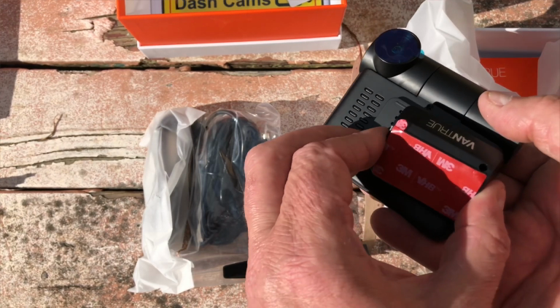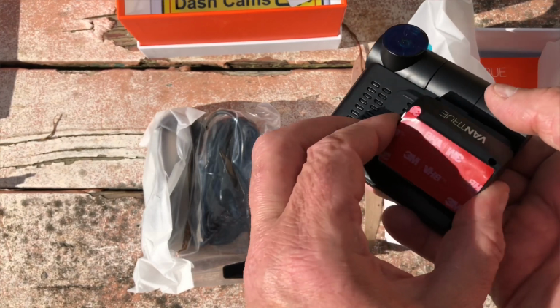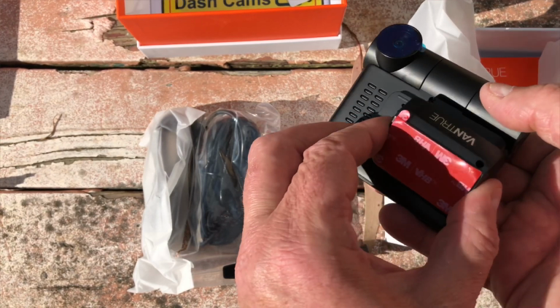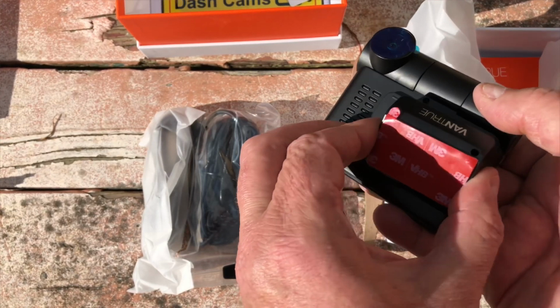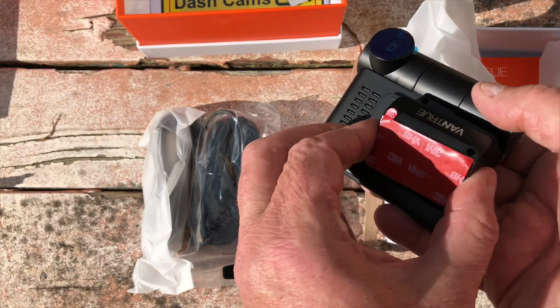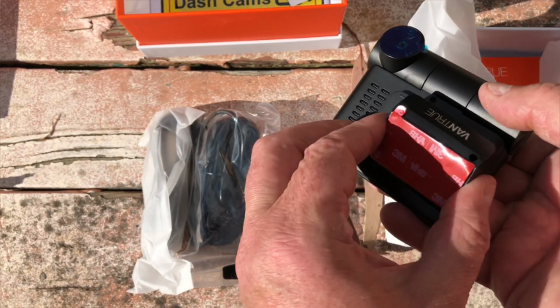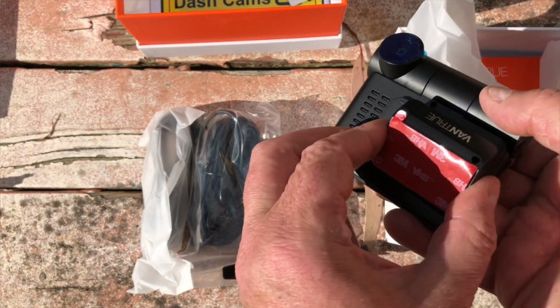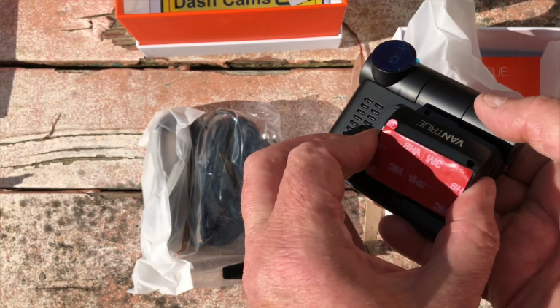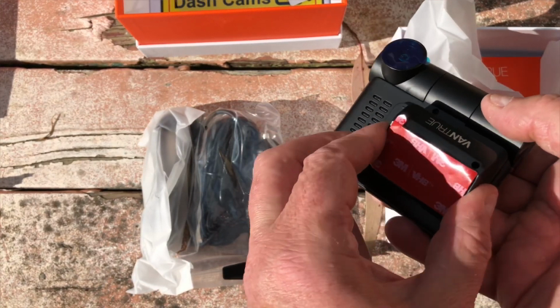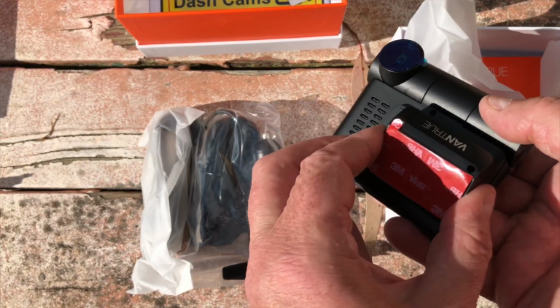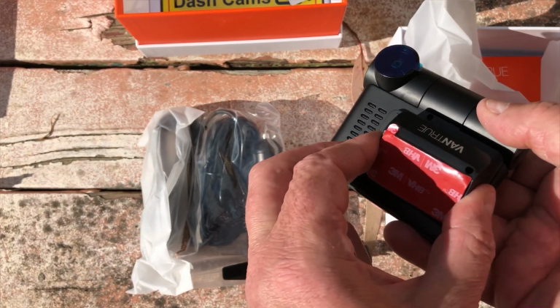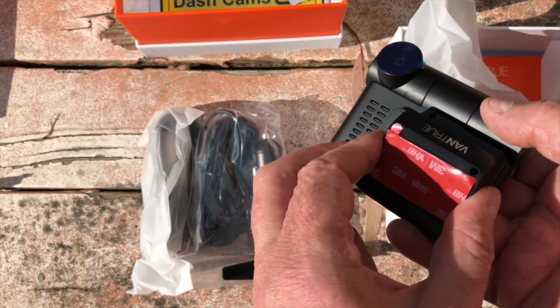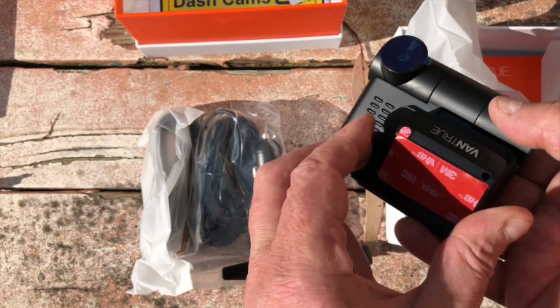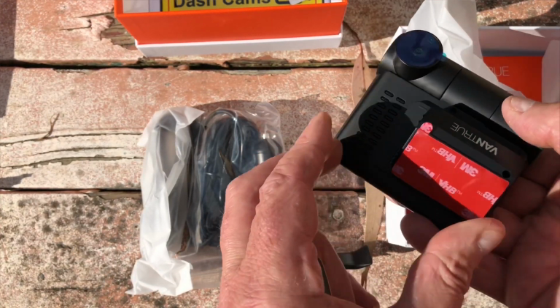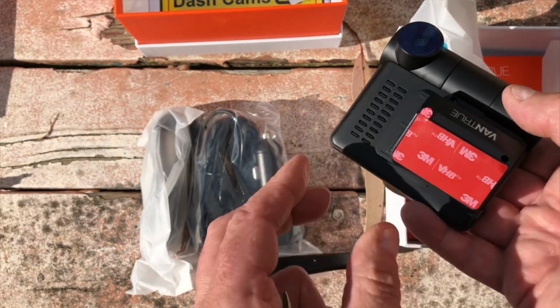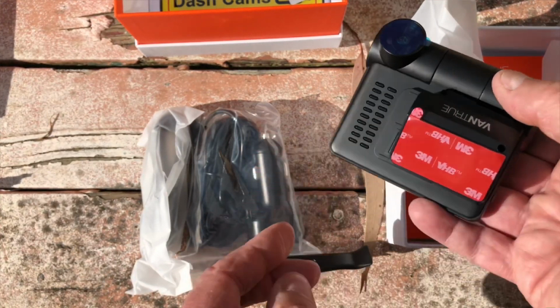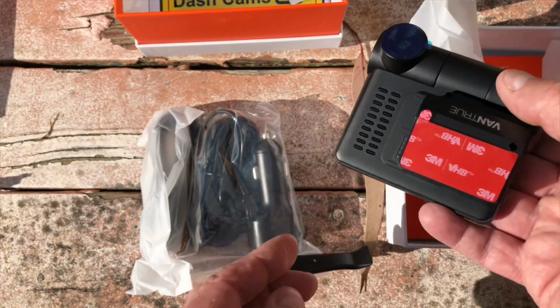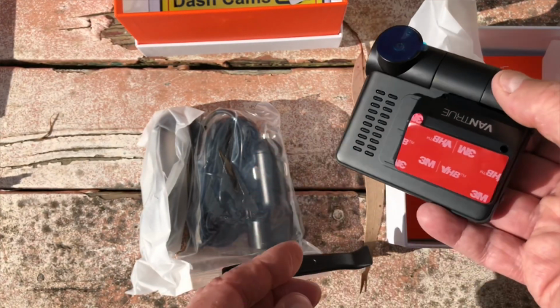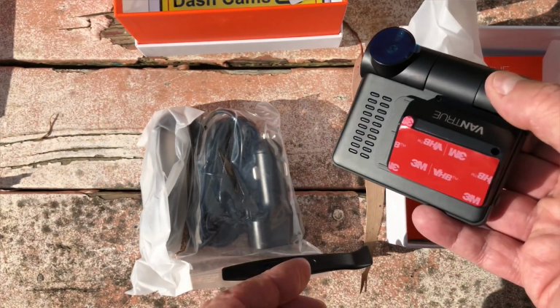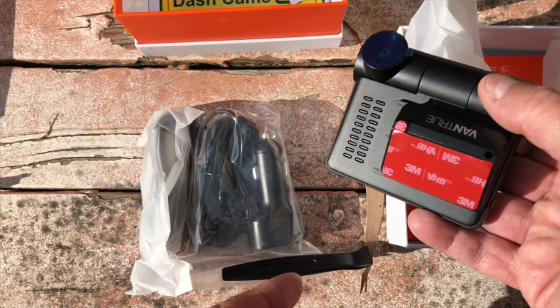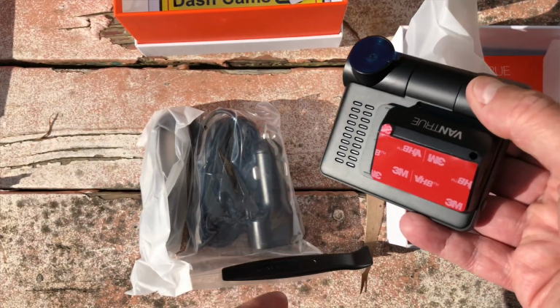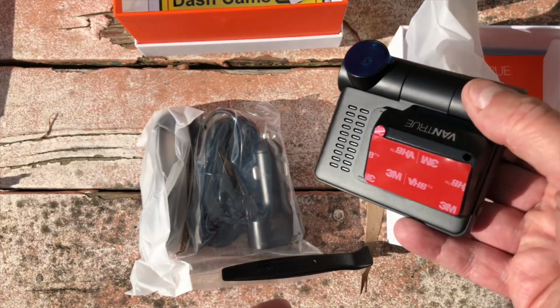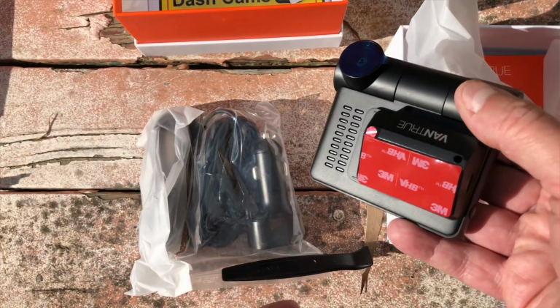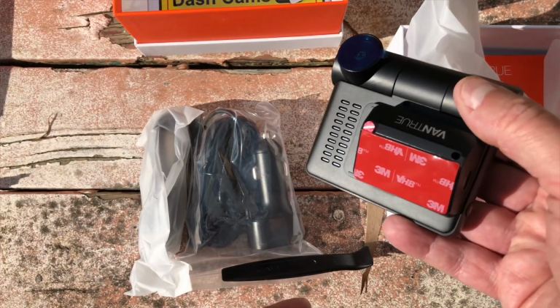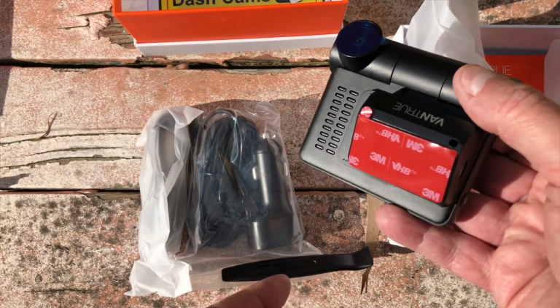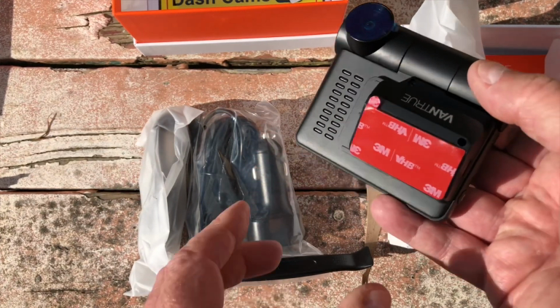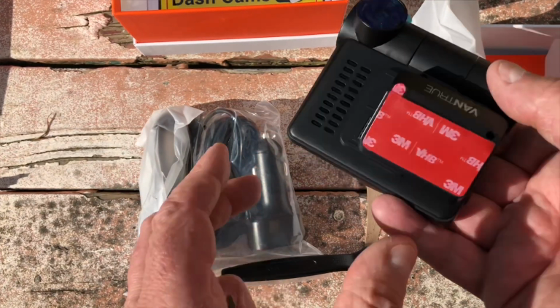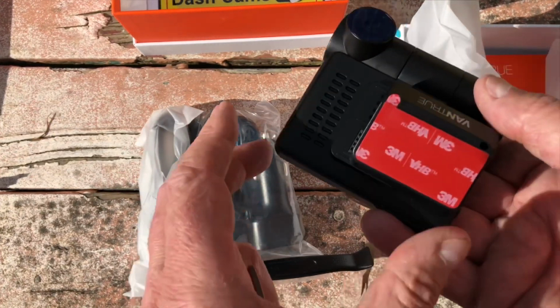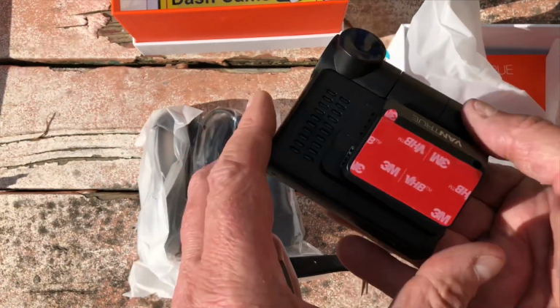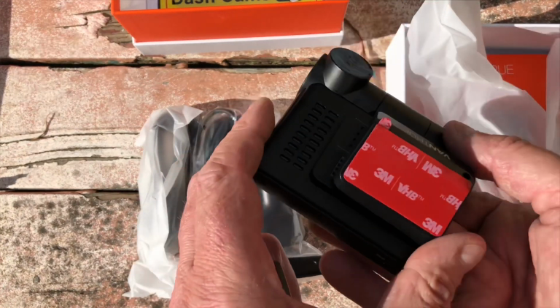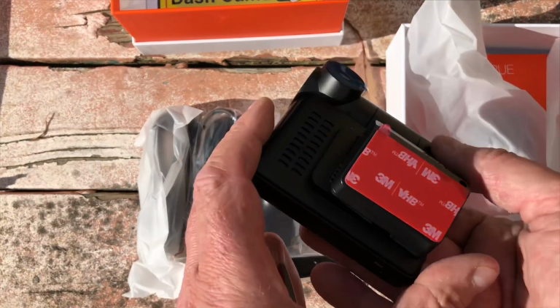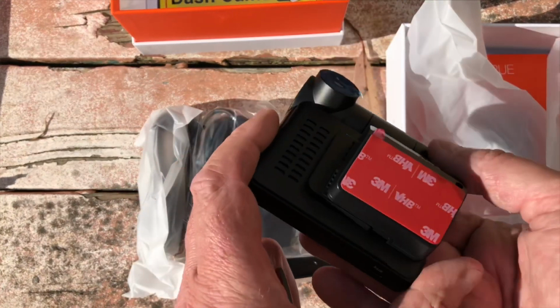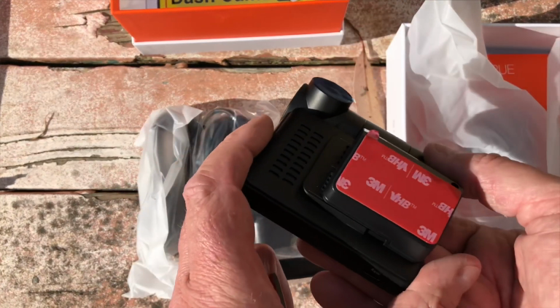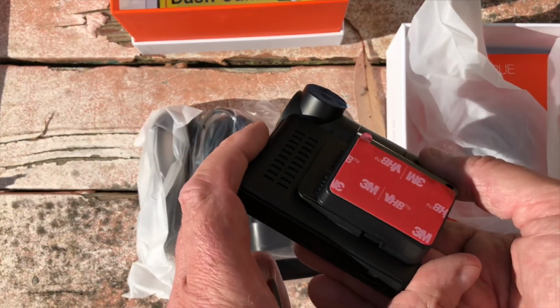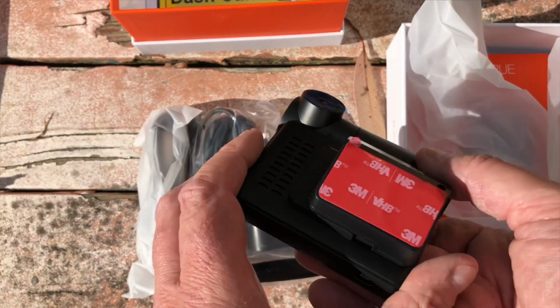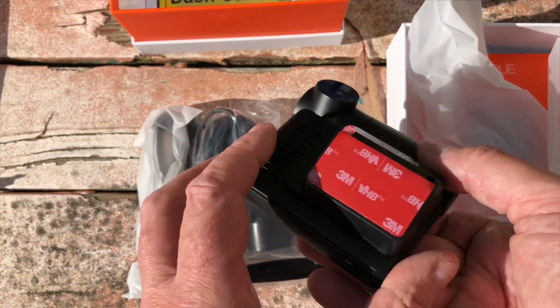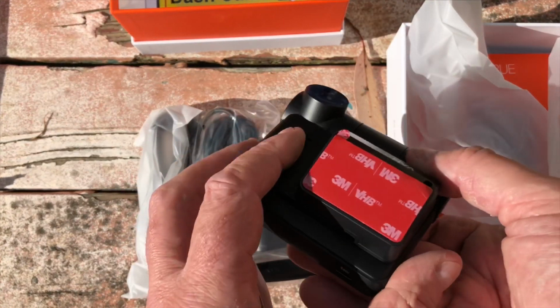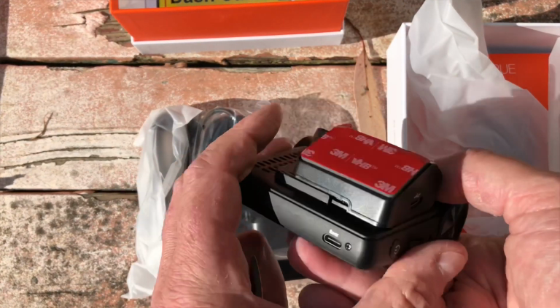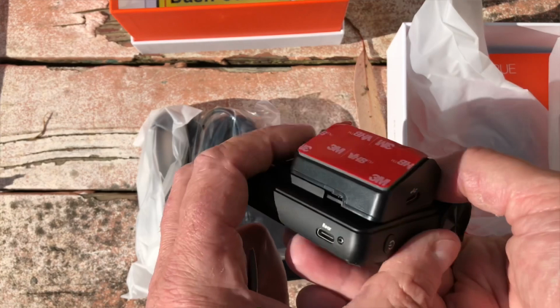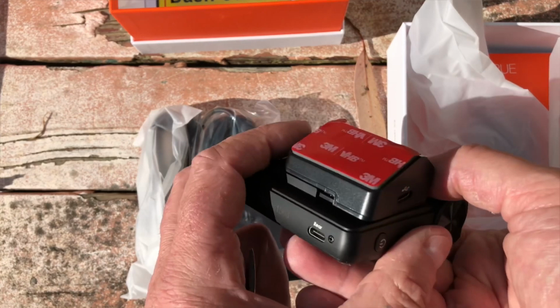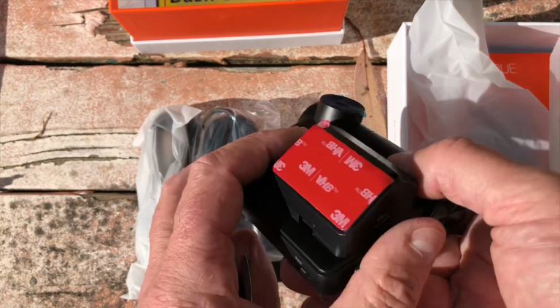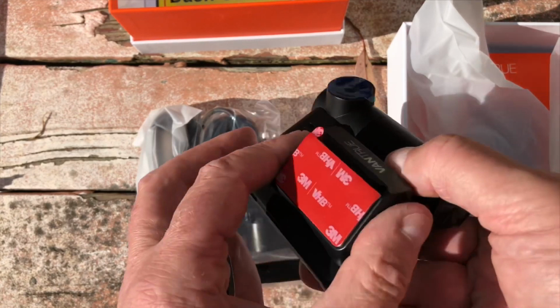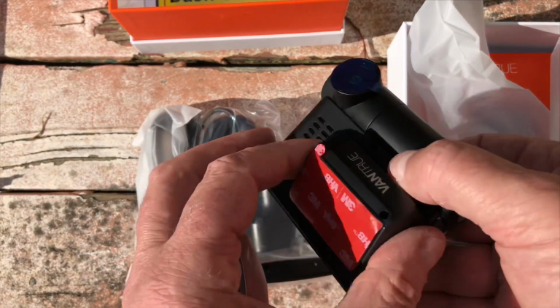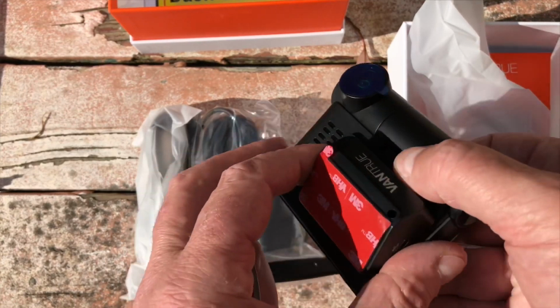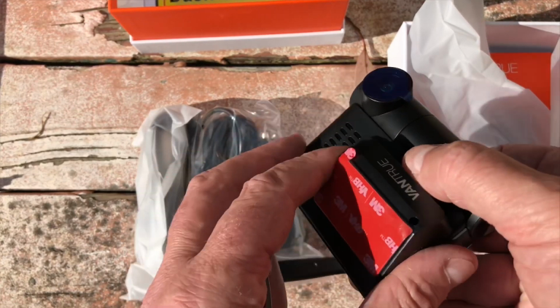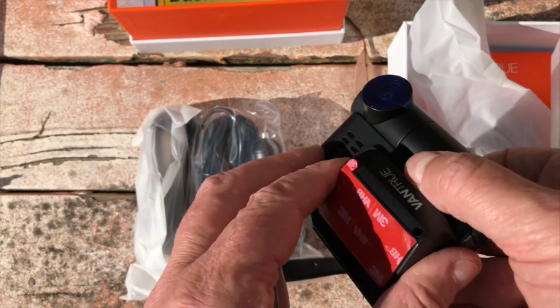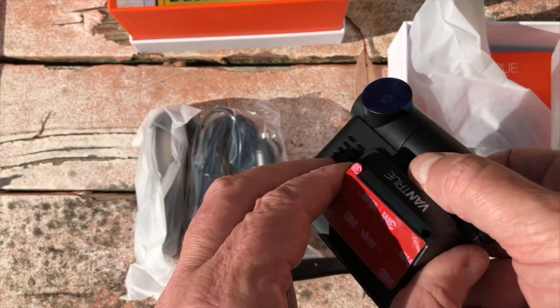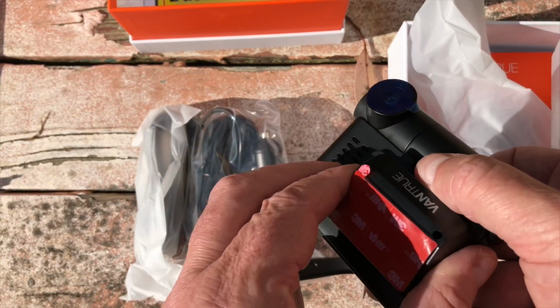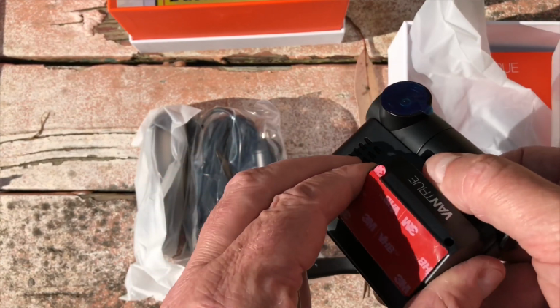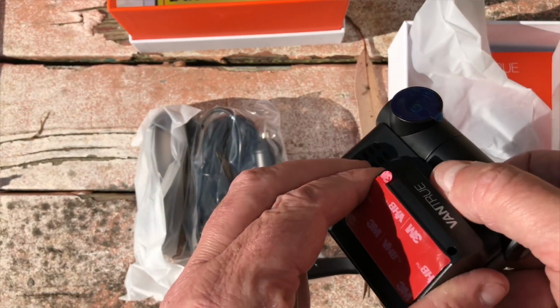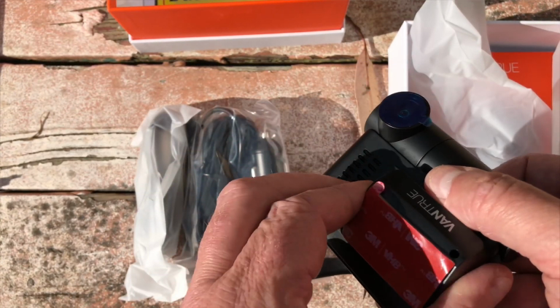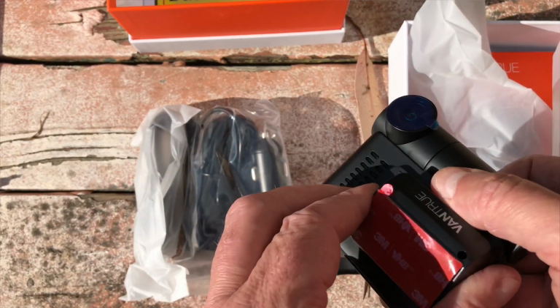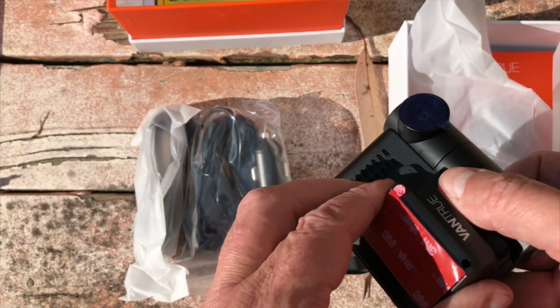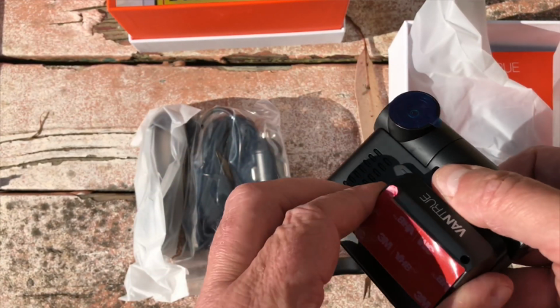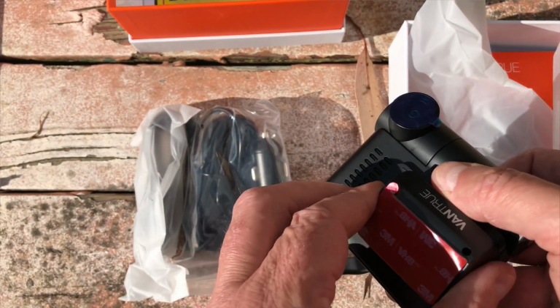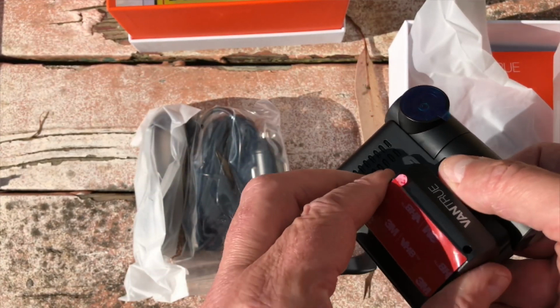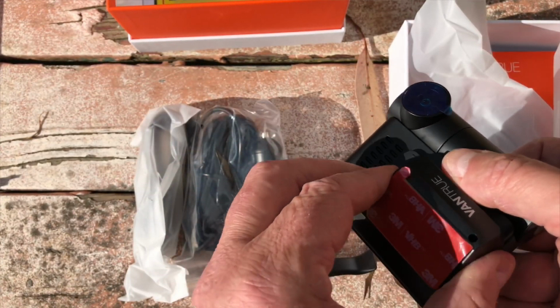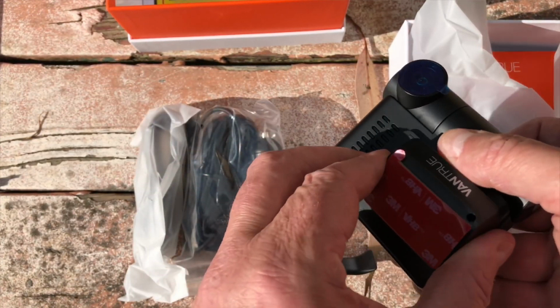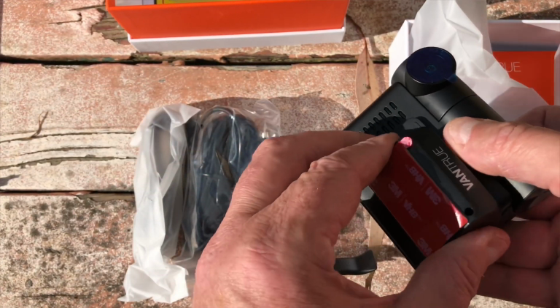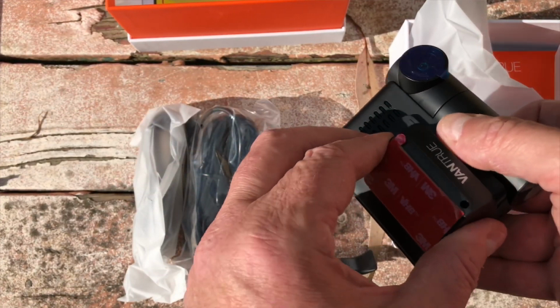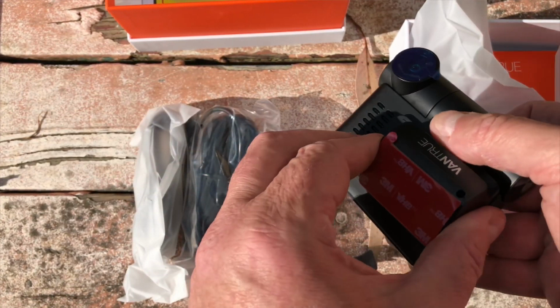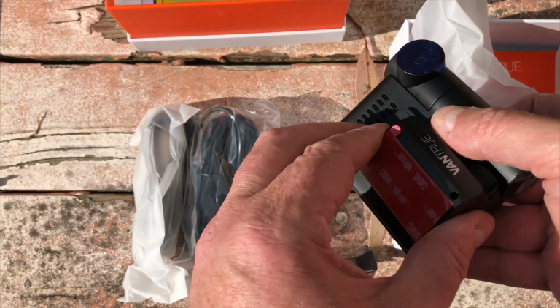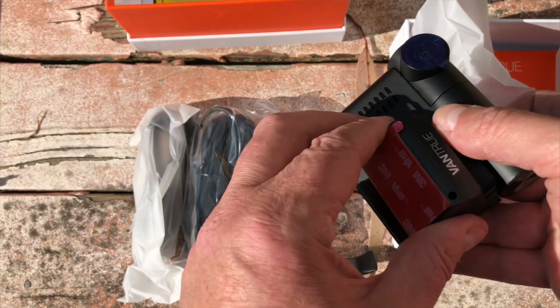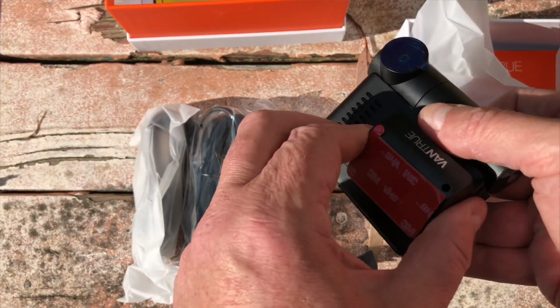As long as it clicks and locks in properly, it should be fine. I didn't push it all the way in at first because I wasn't sure if I'd be able to remove it — but since I put it on the car, it turns out you can remove it, no problem.